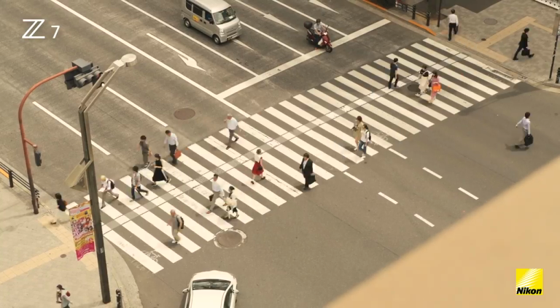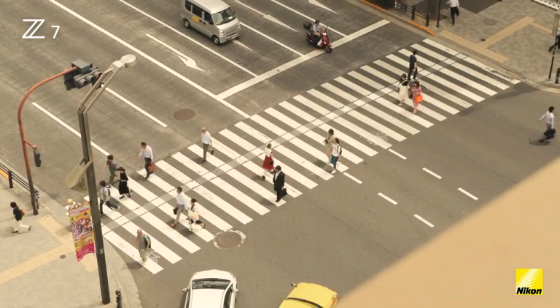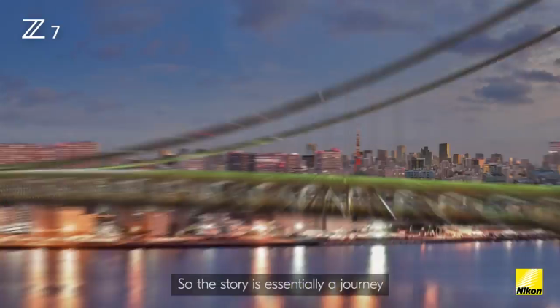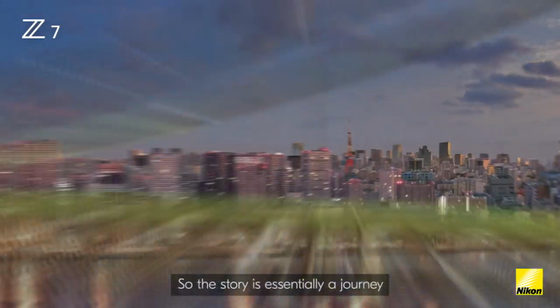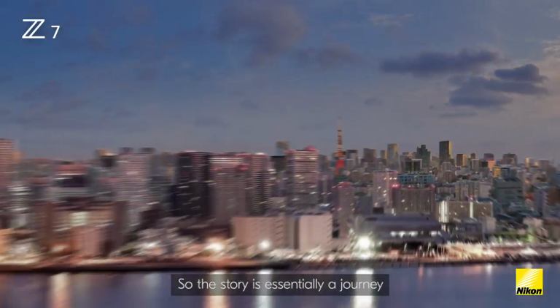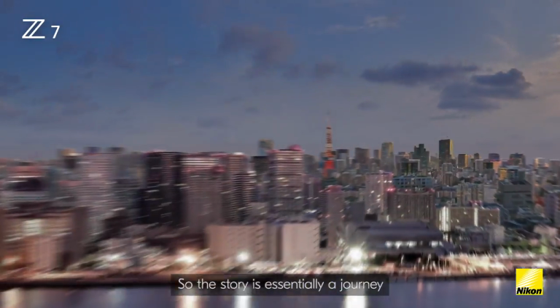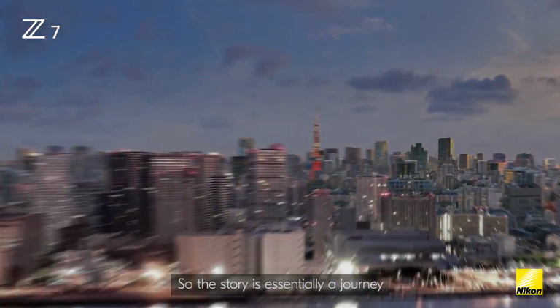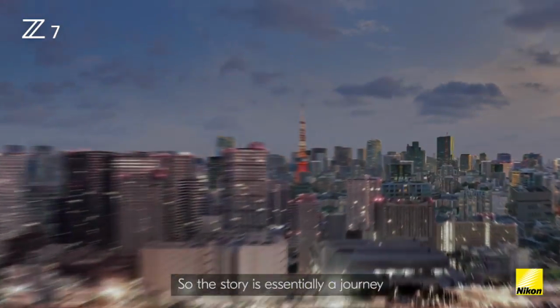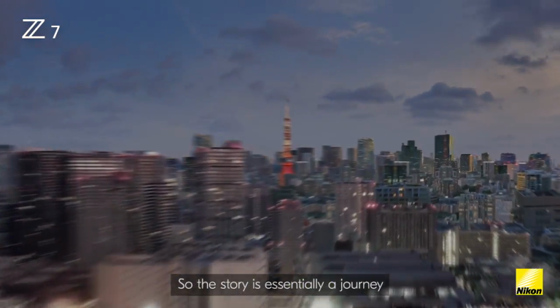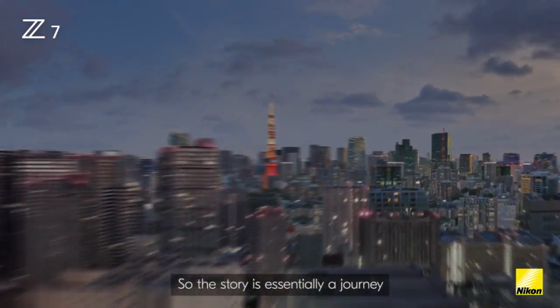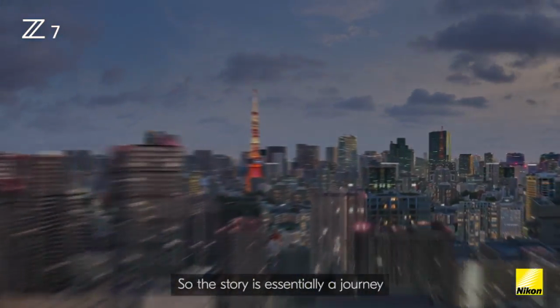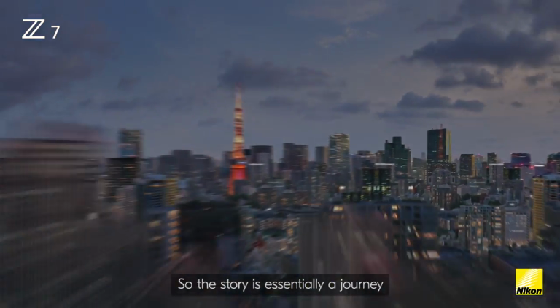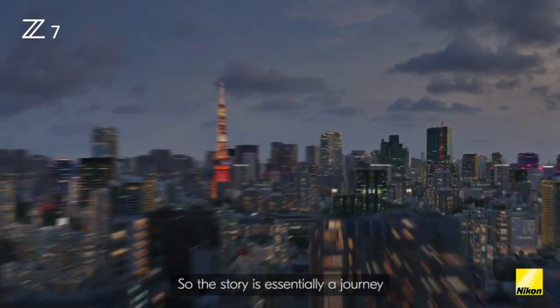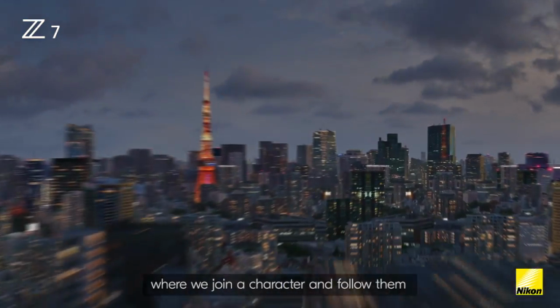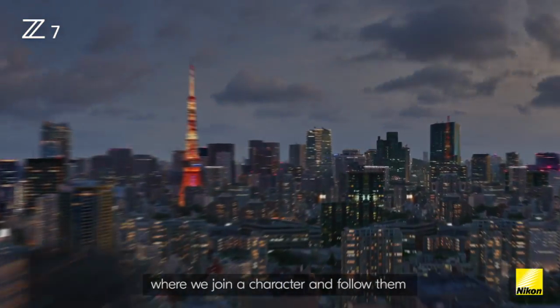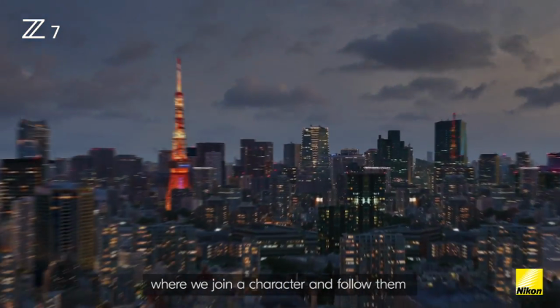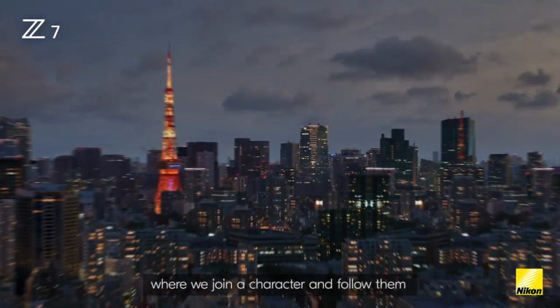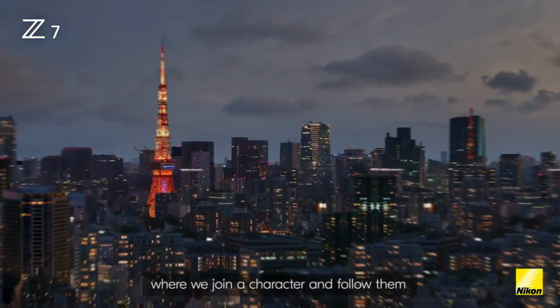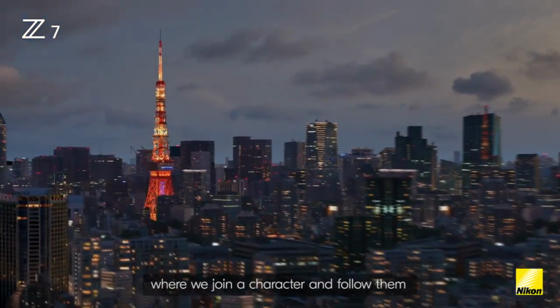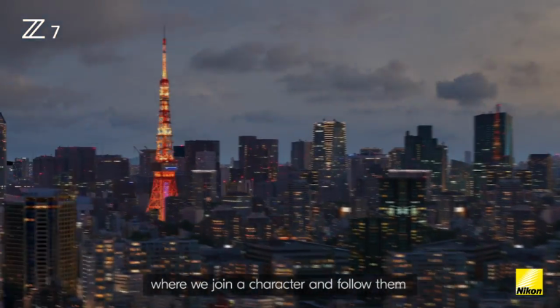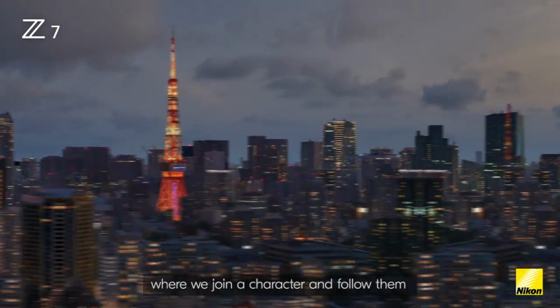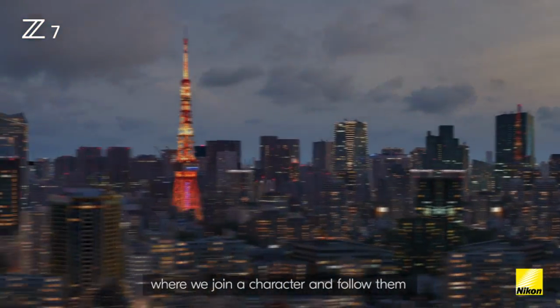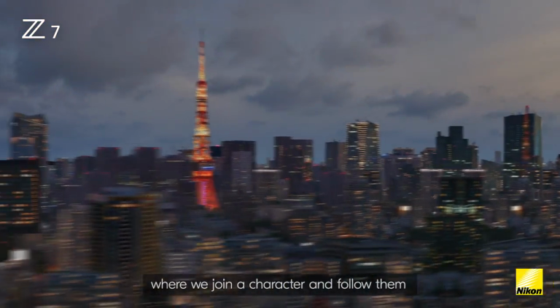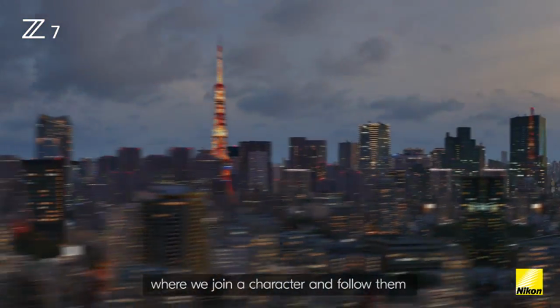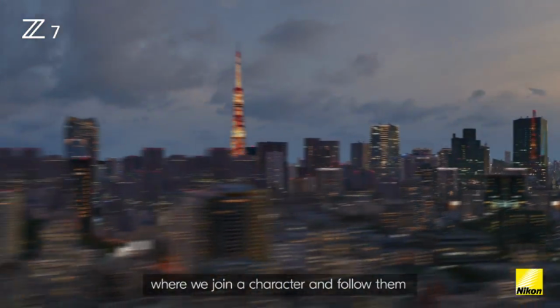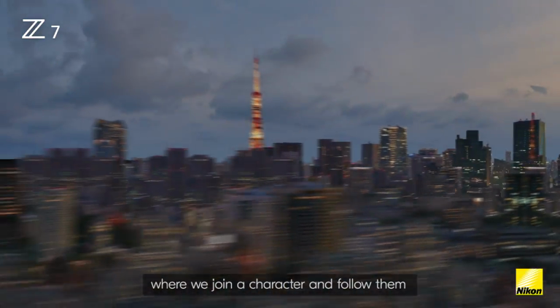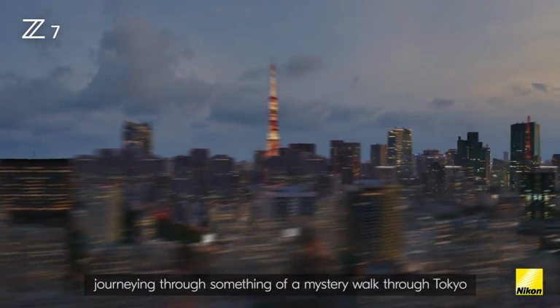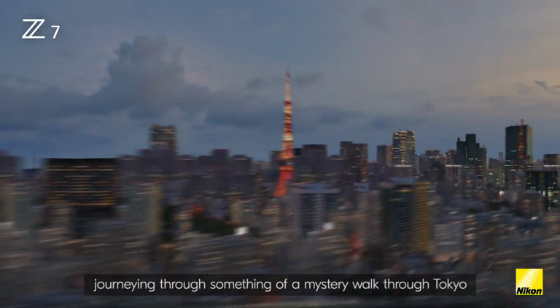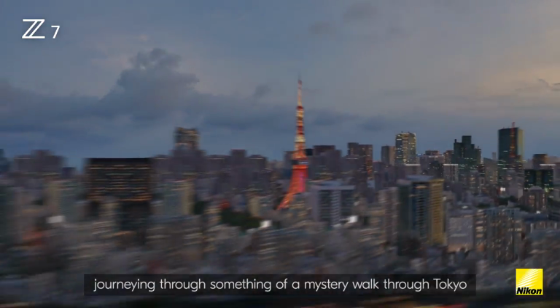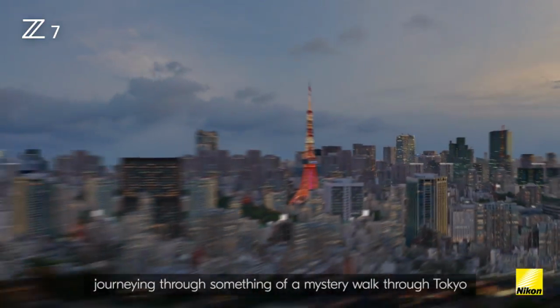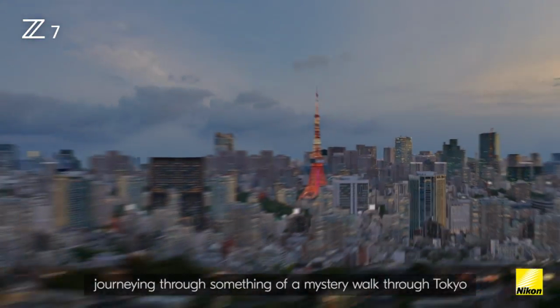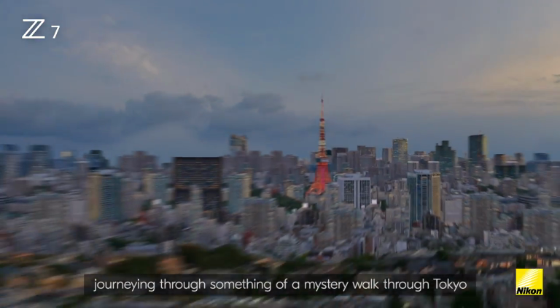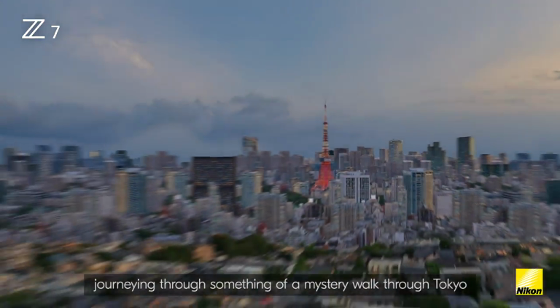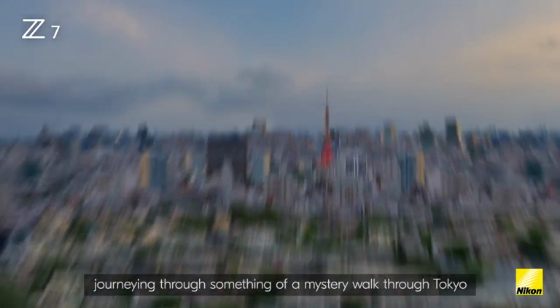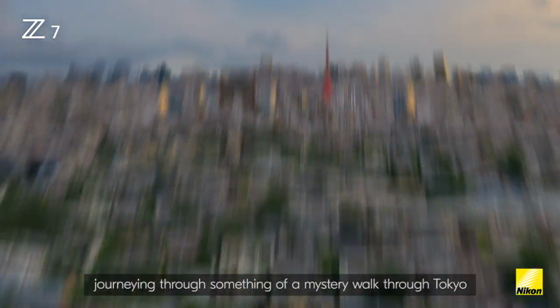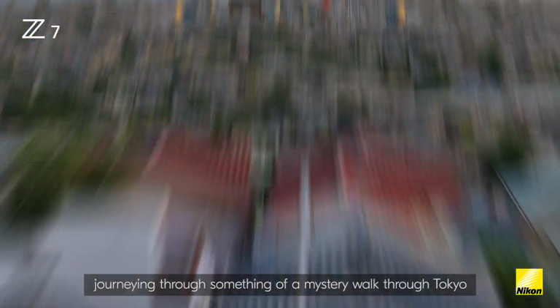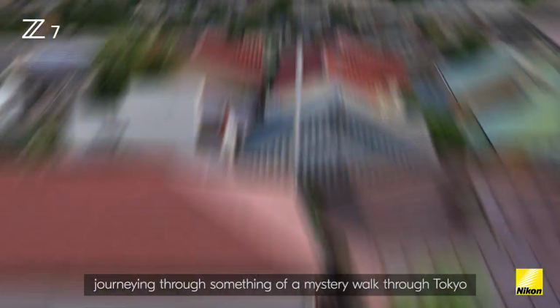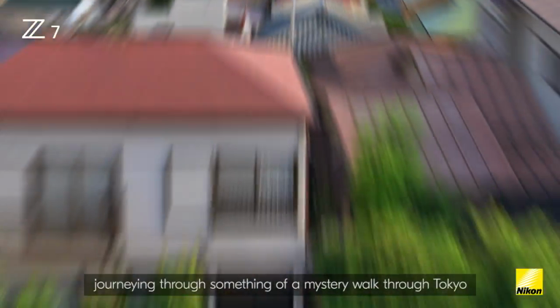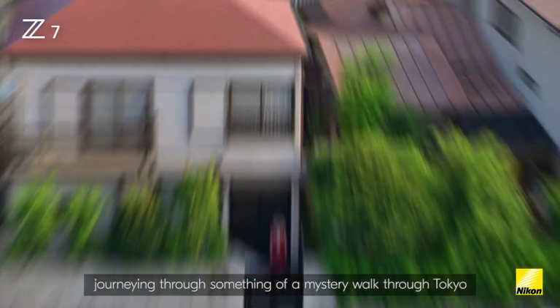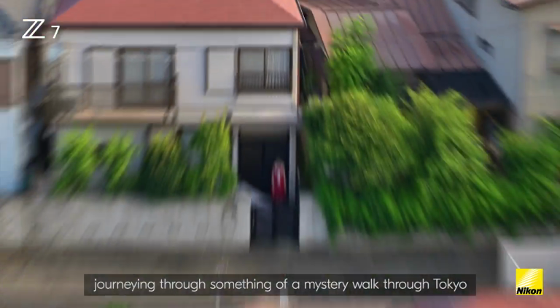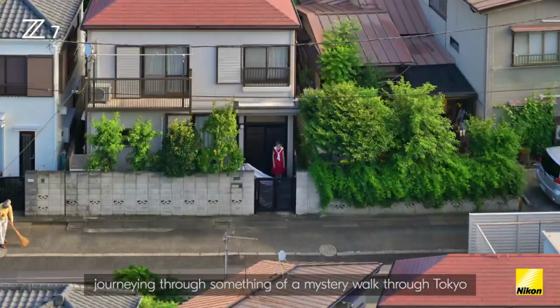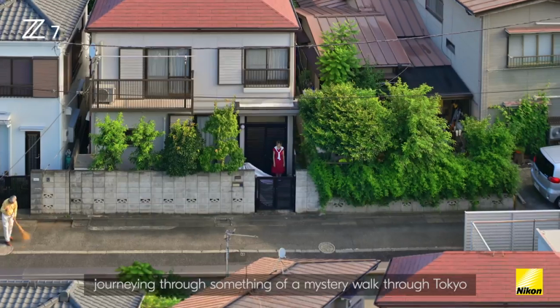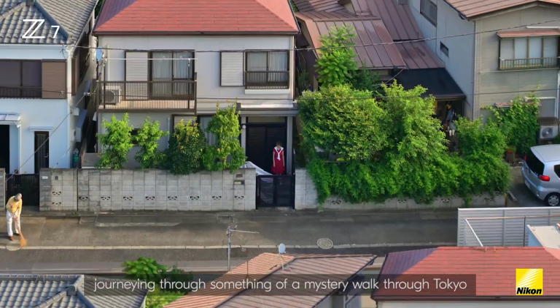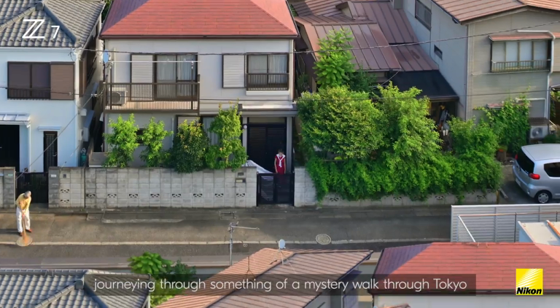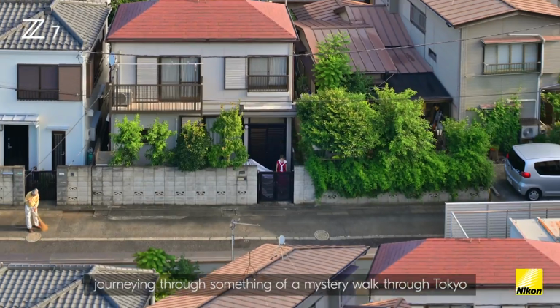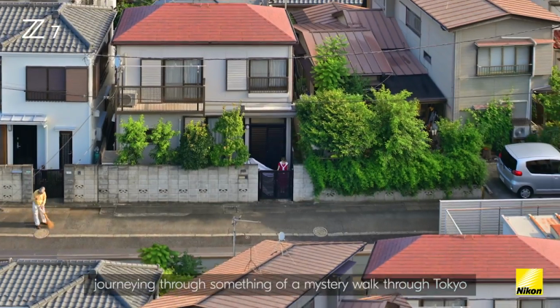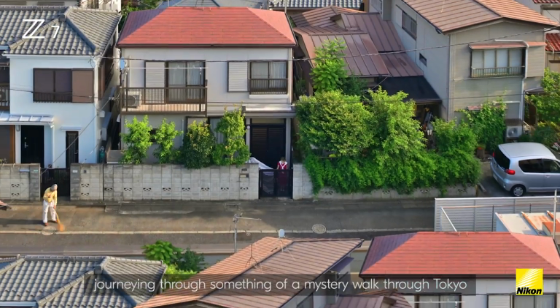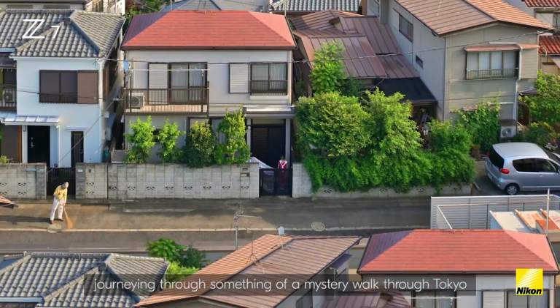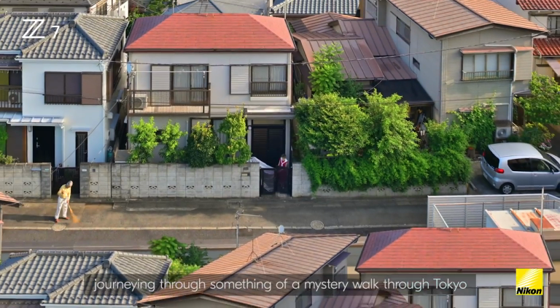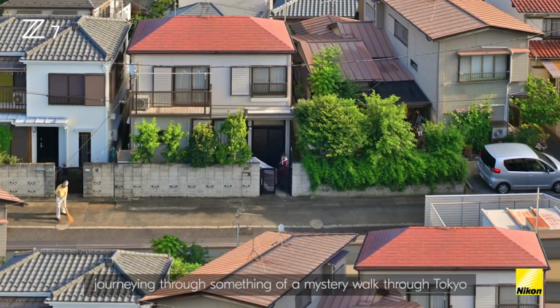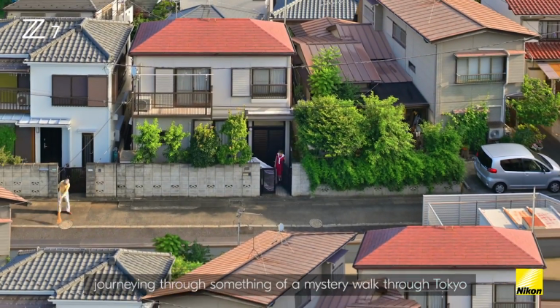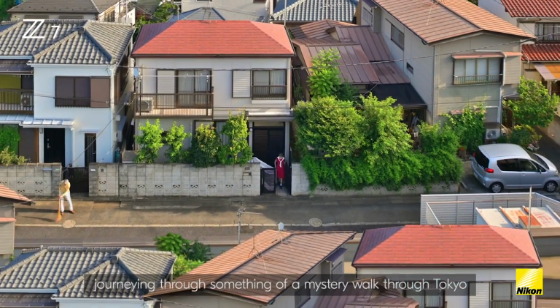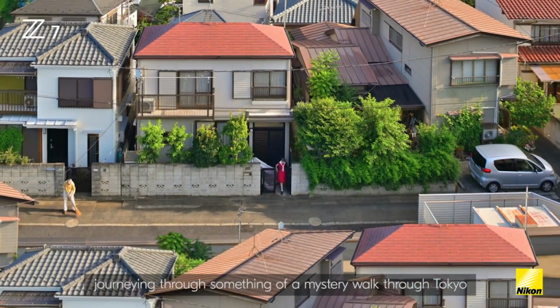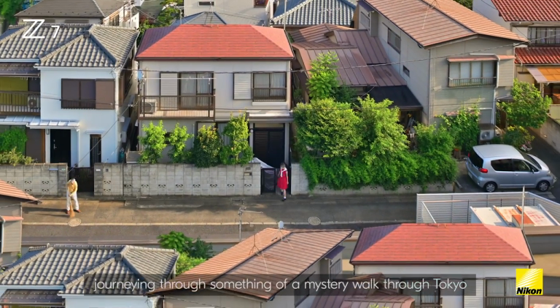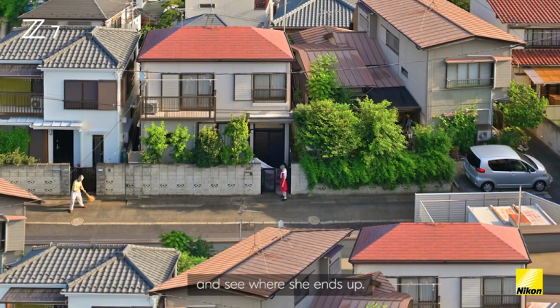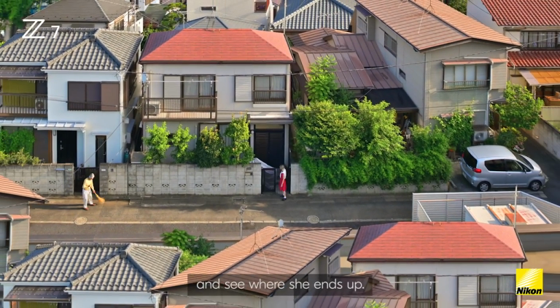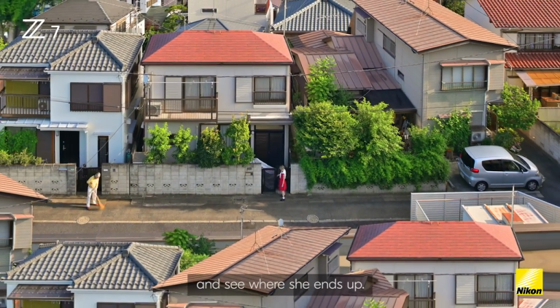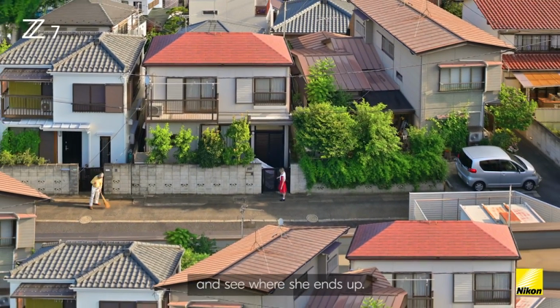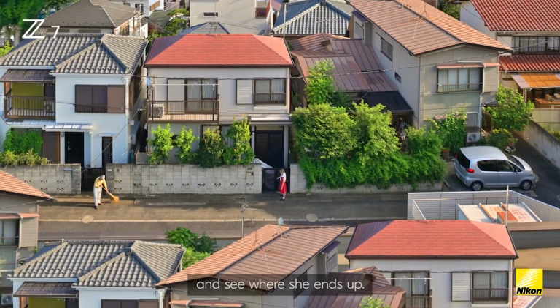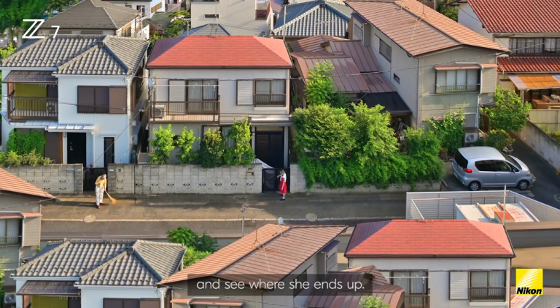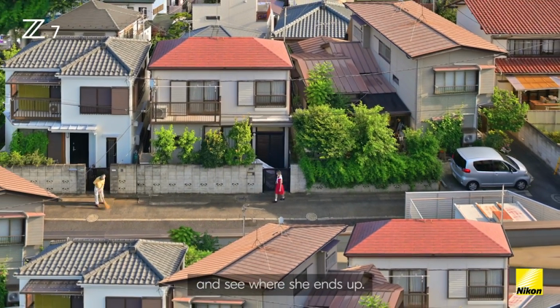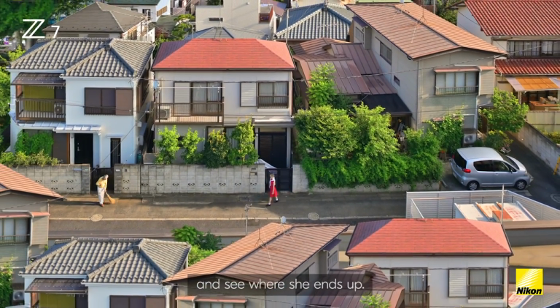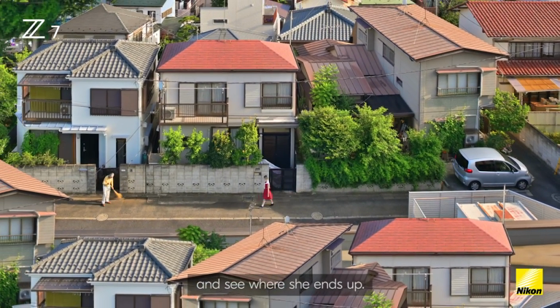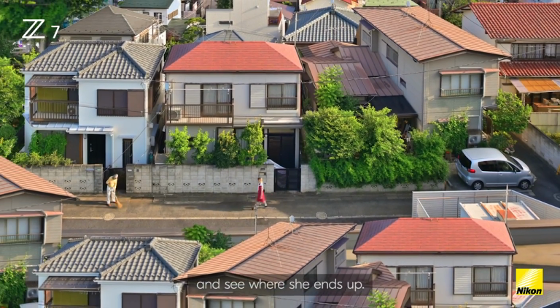The story is essentially a journey where we join a character and follow them through something of a mystery walk through Tokyo and see where she ends up.